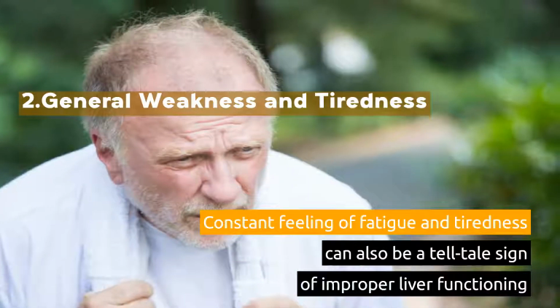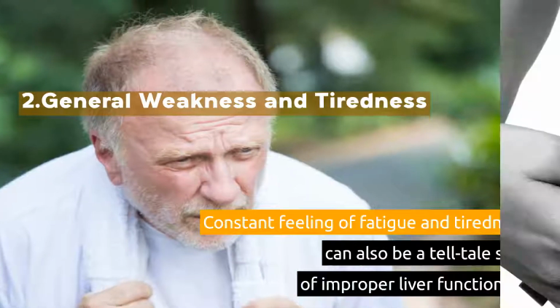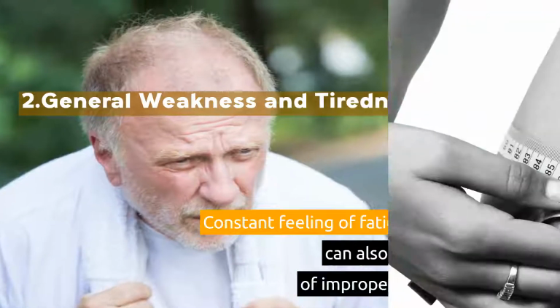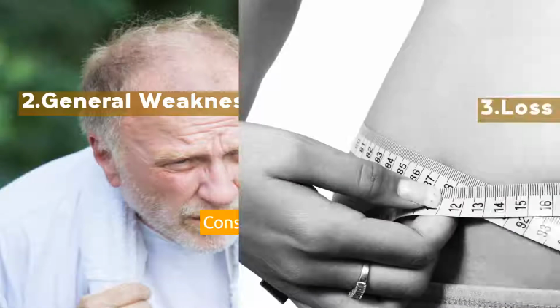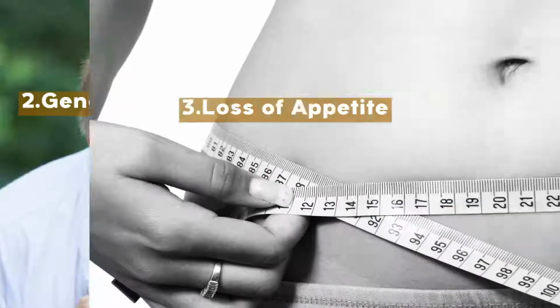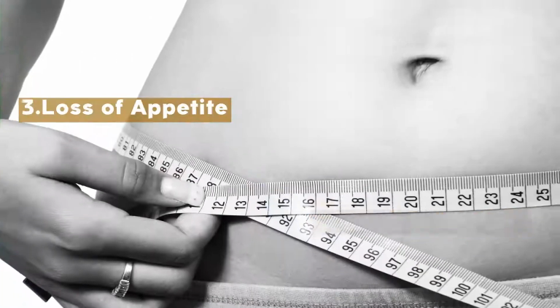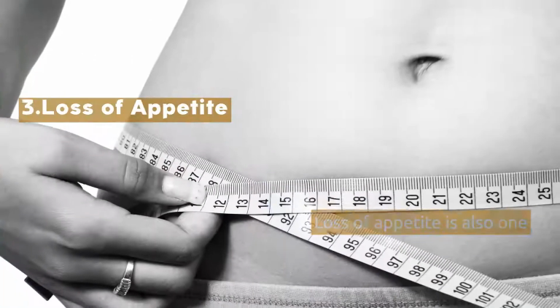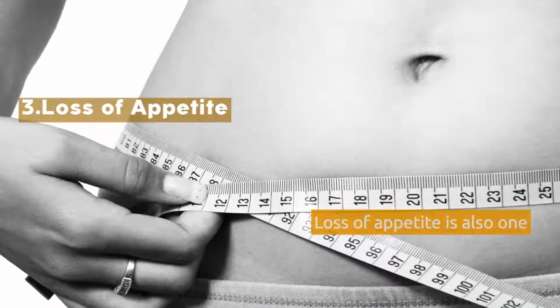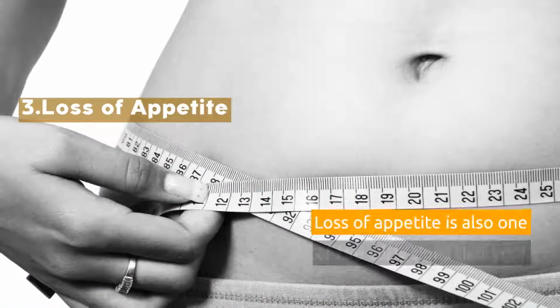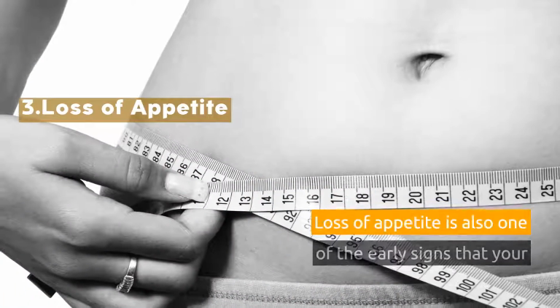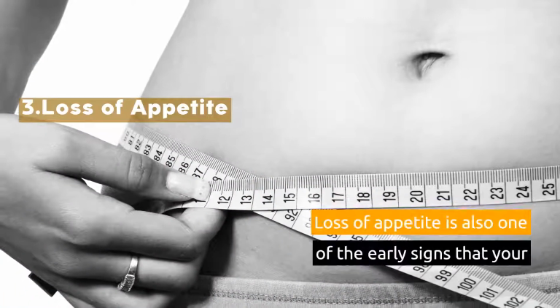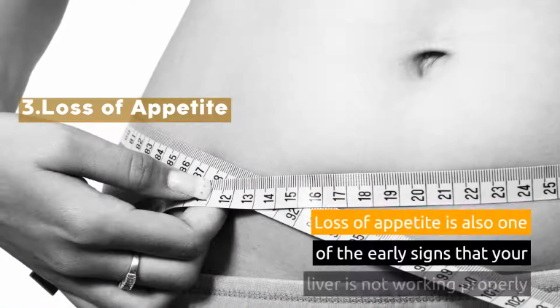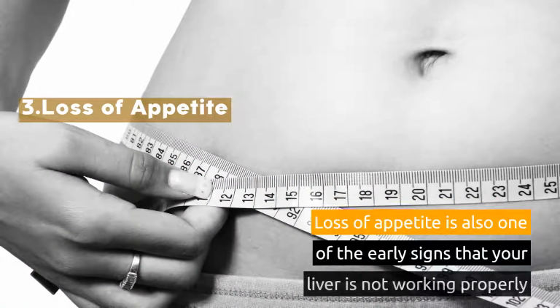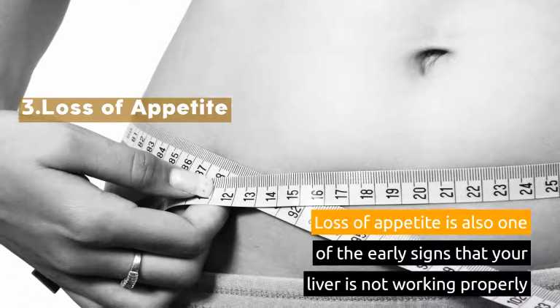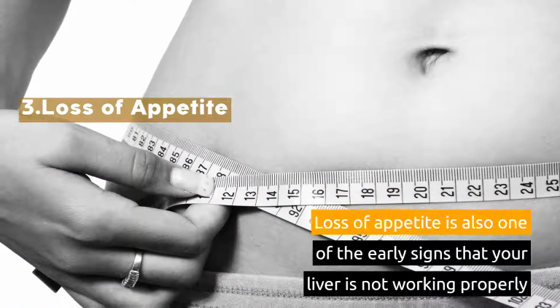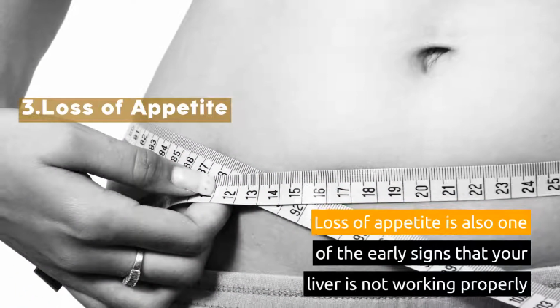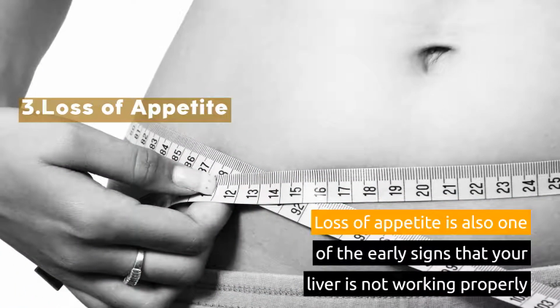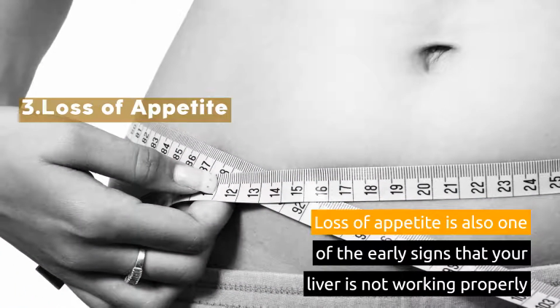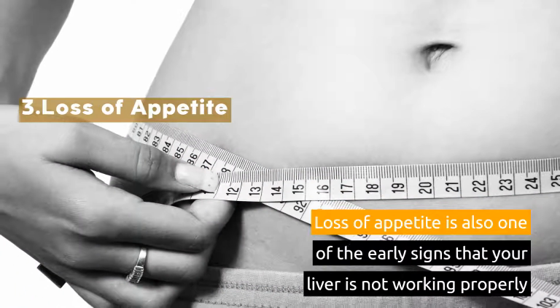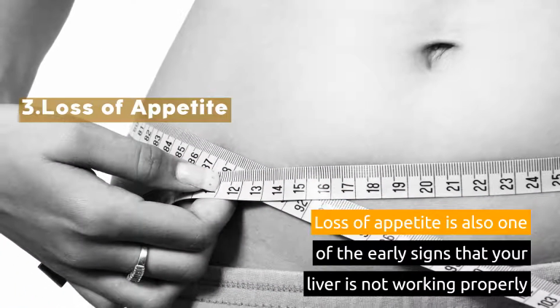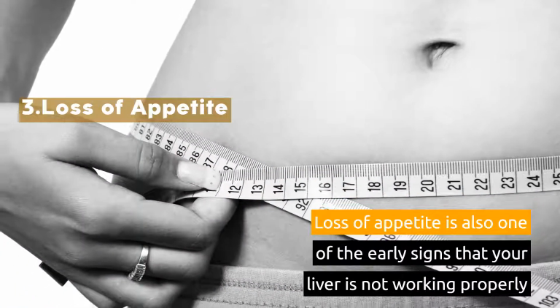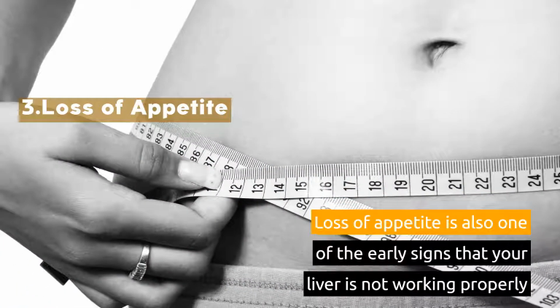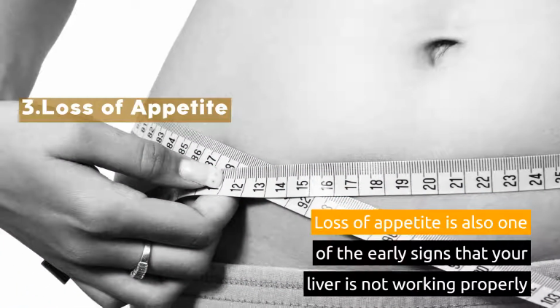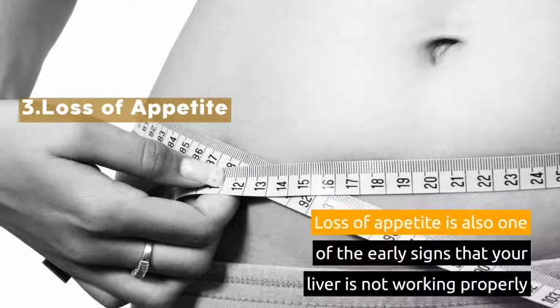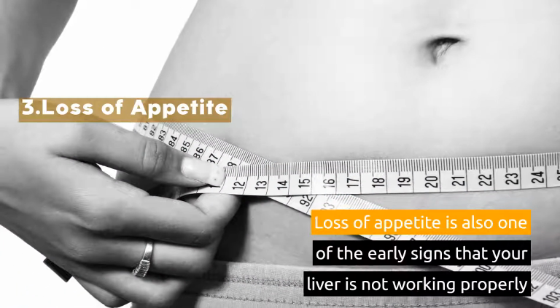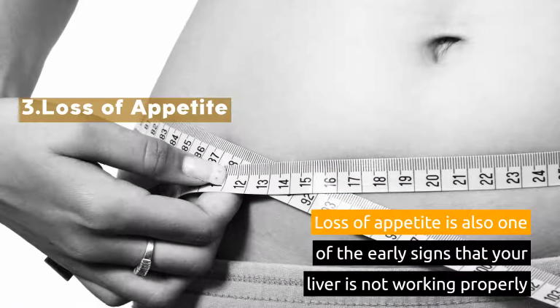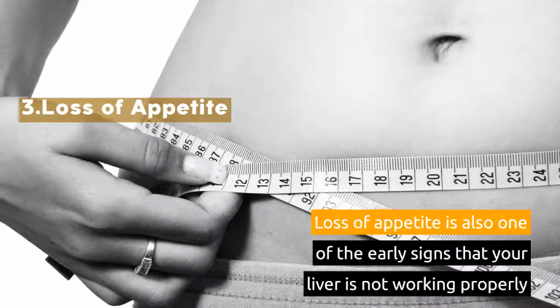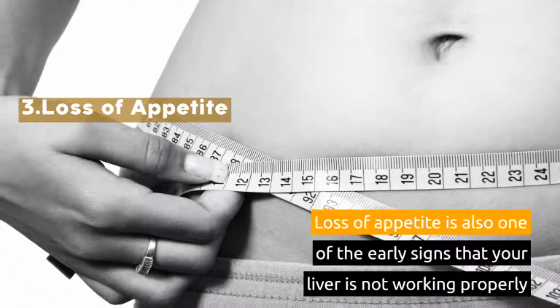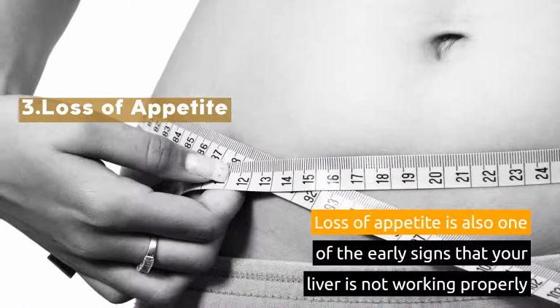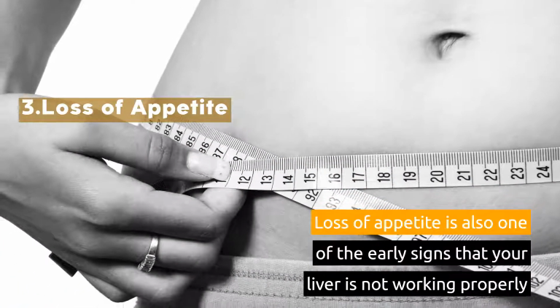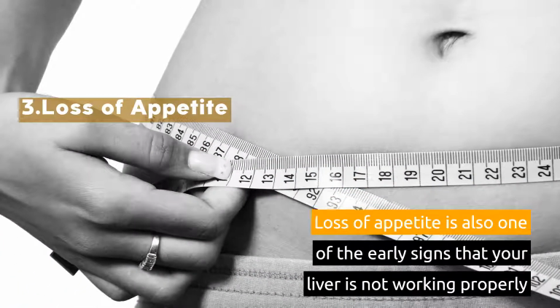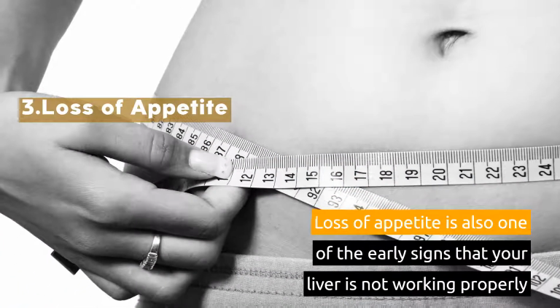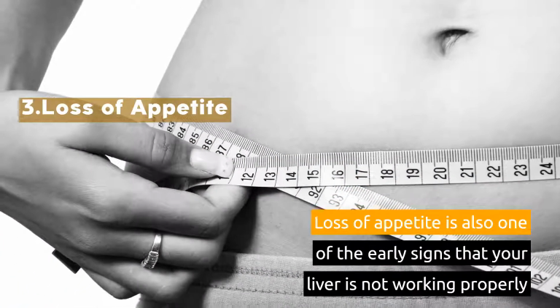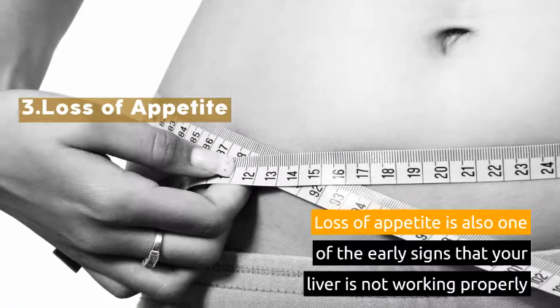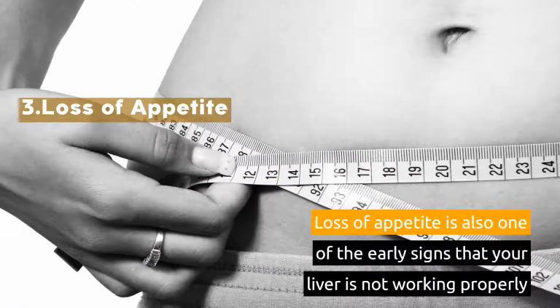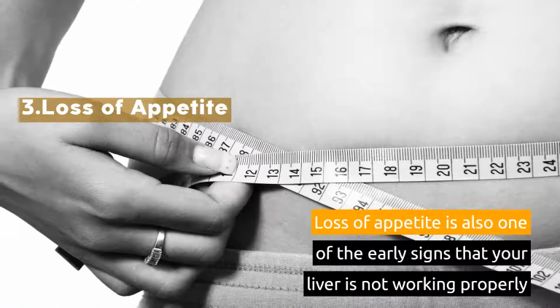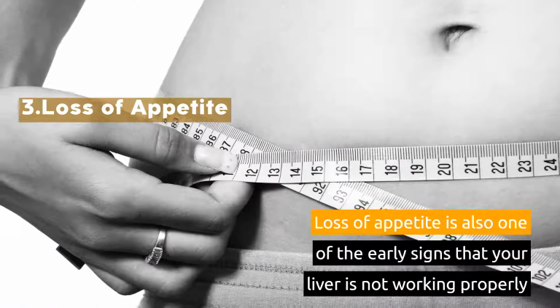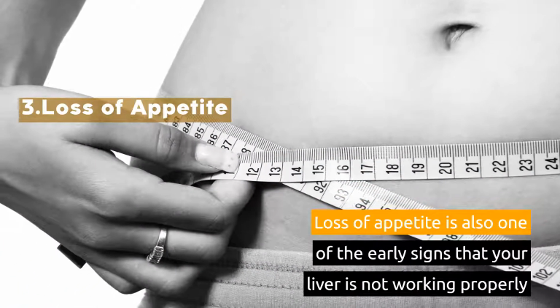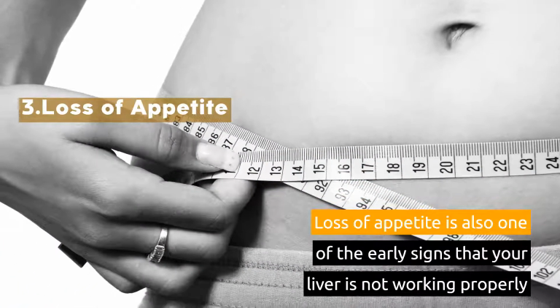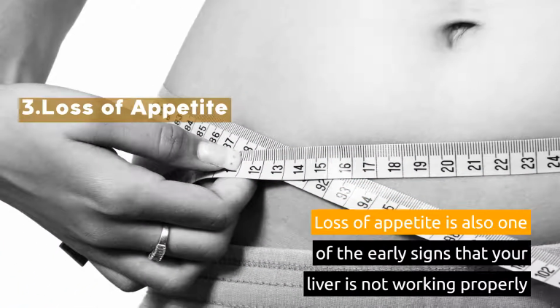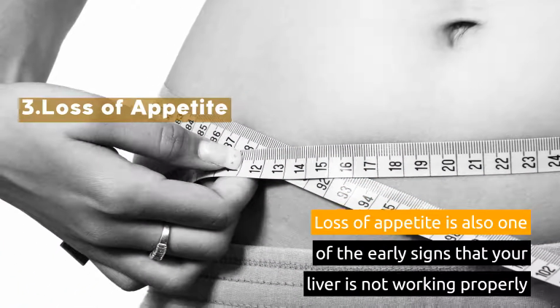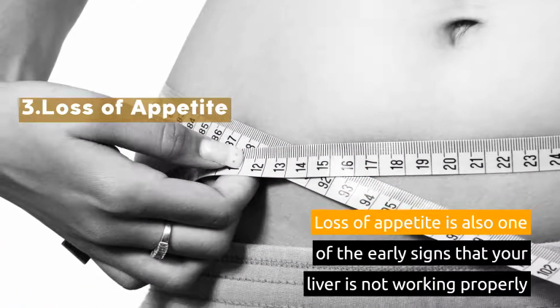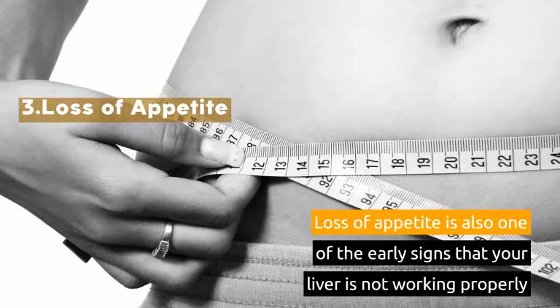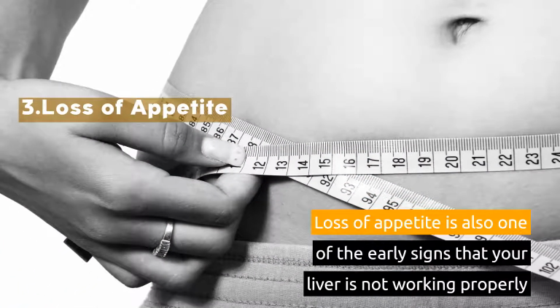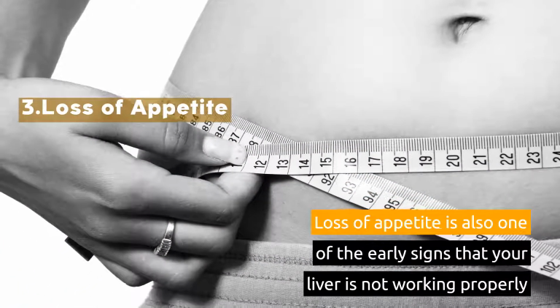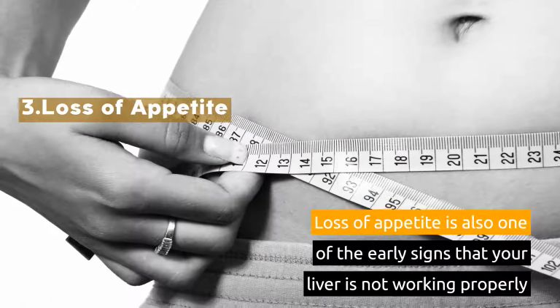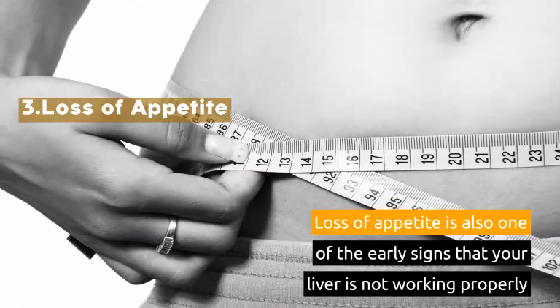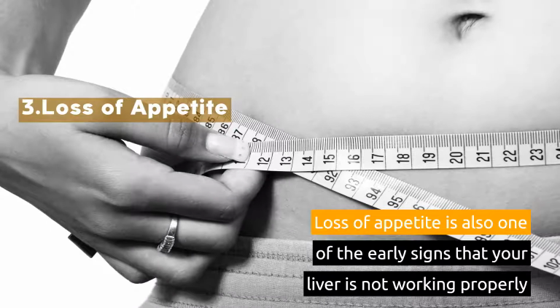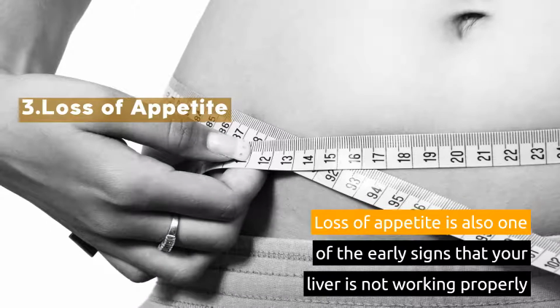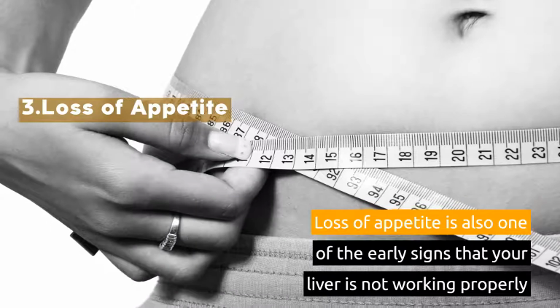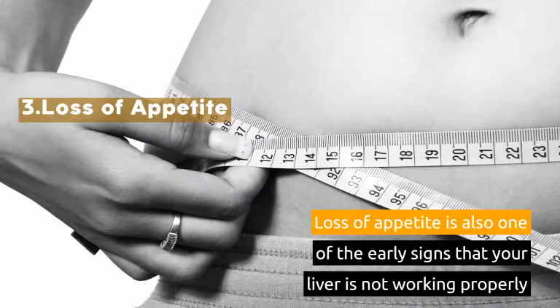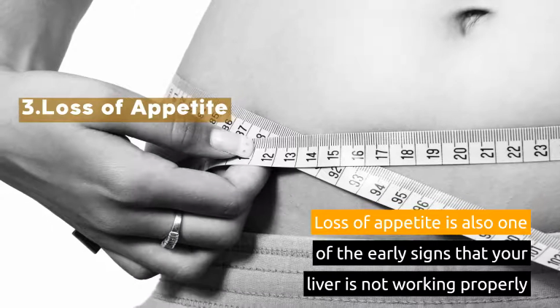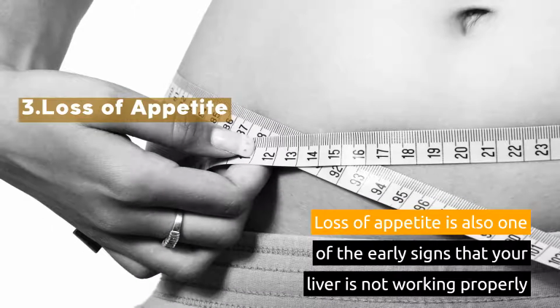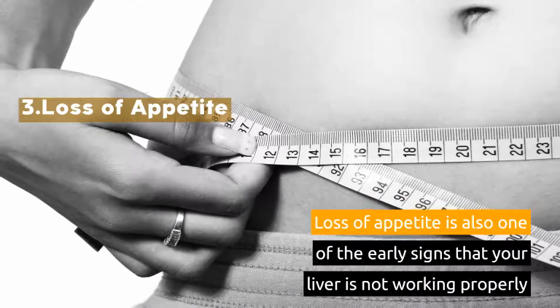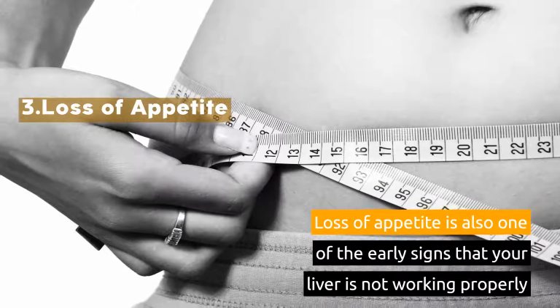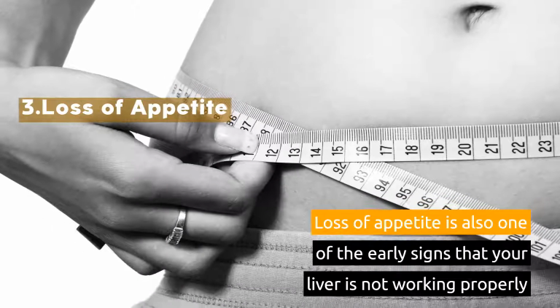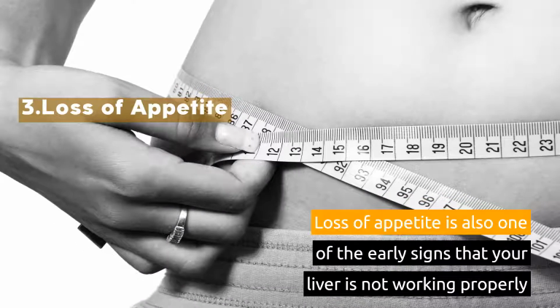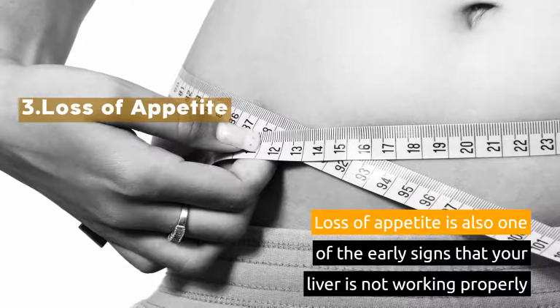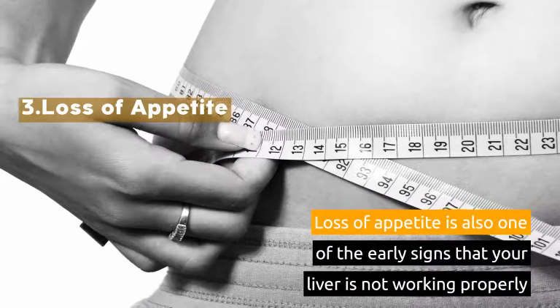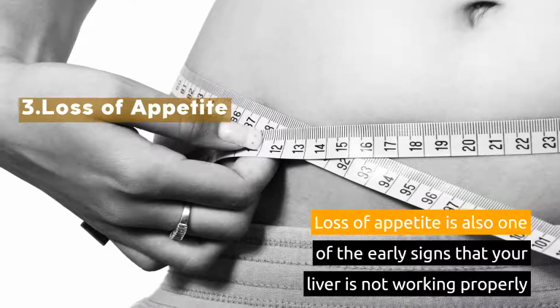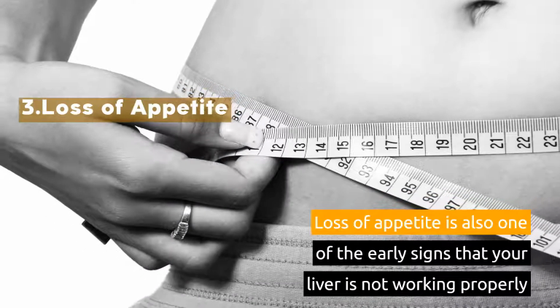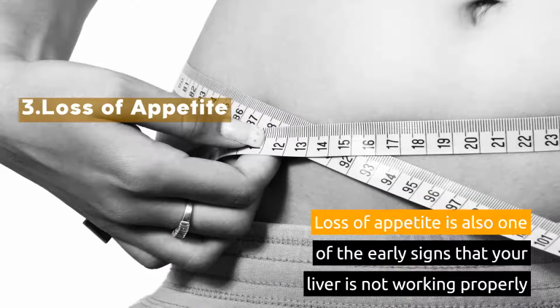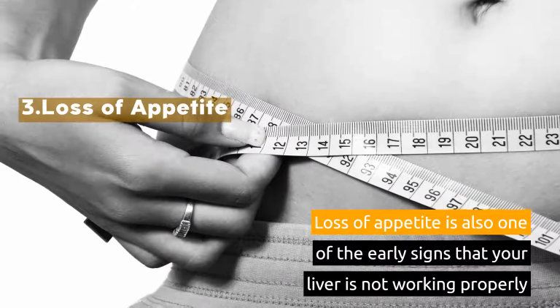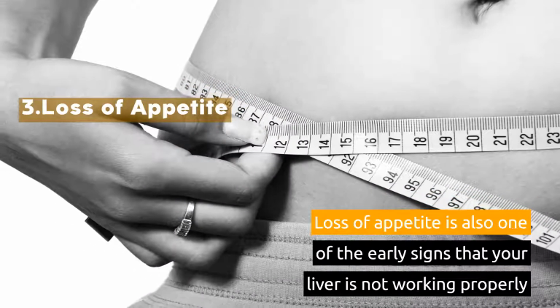3. Loss of Appetite. Loss of appetite is also one of the early signs that your liver is not working properly.